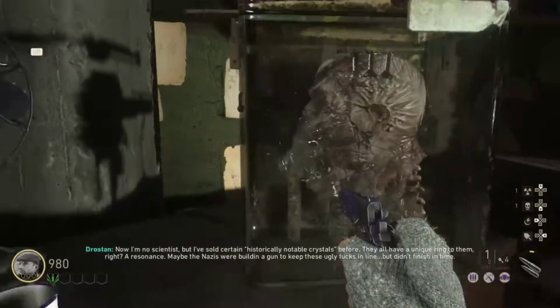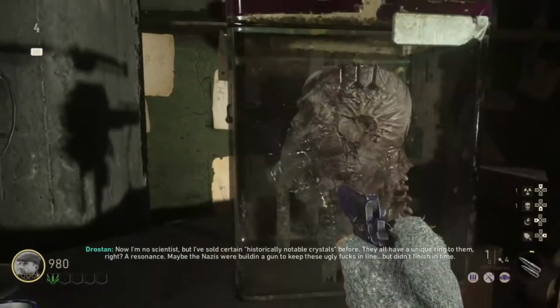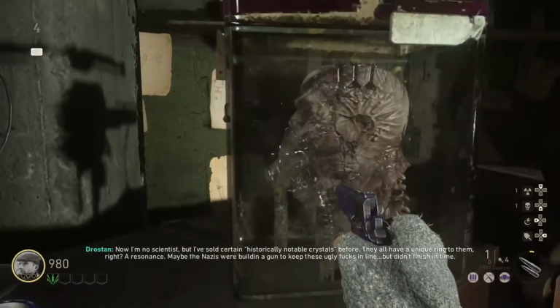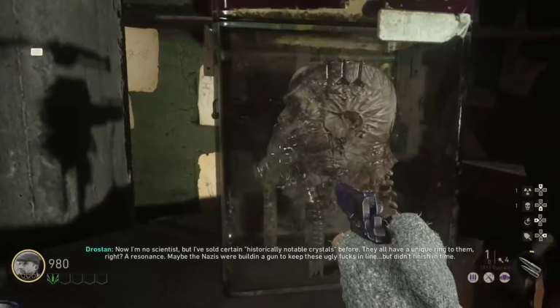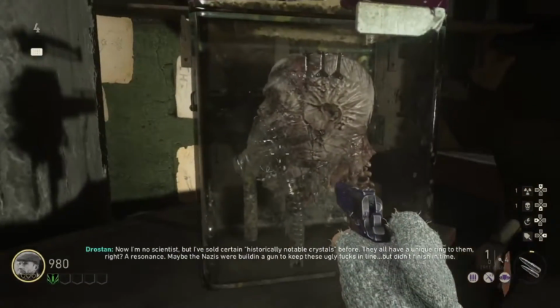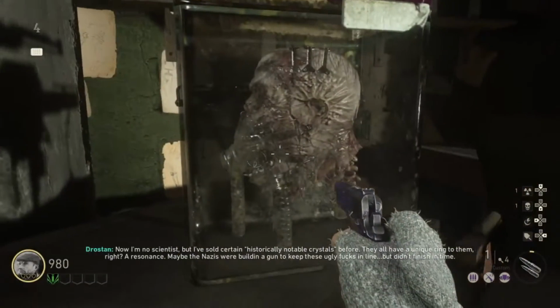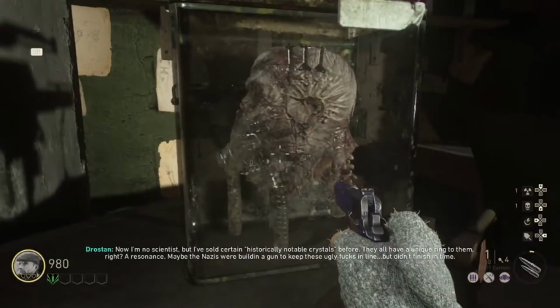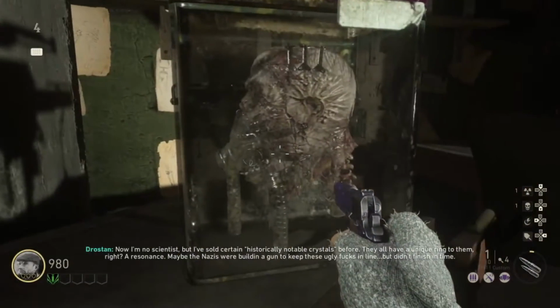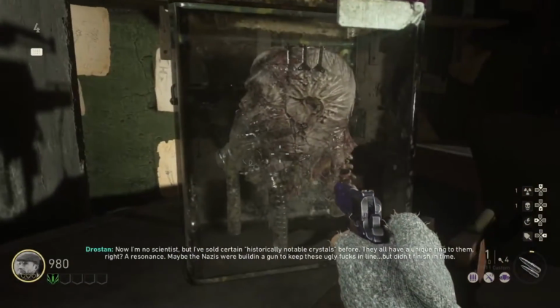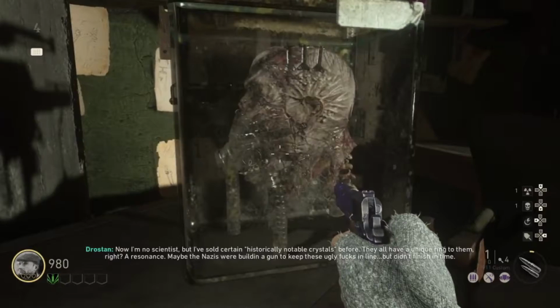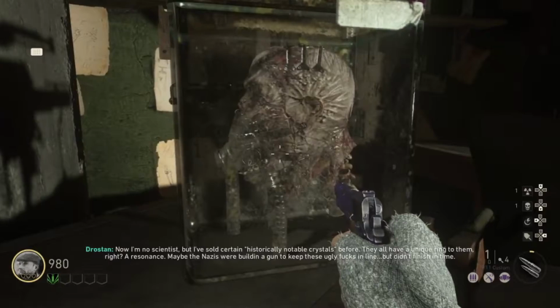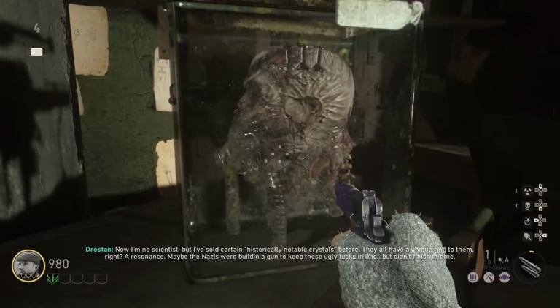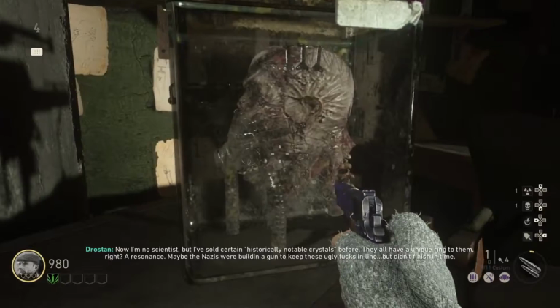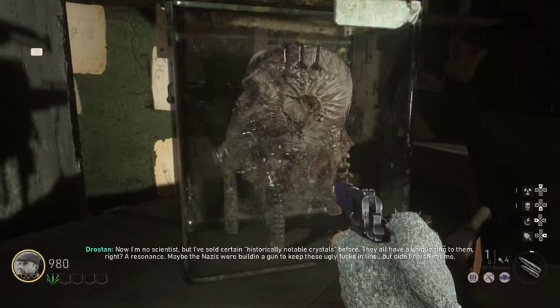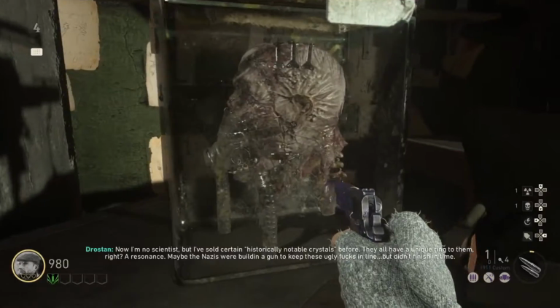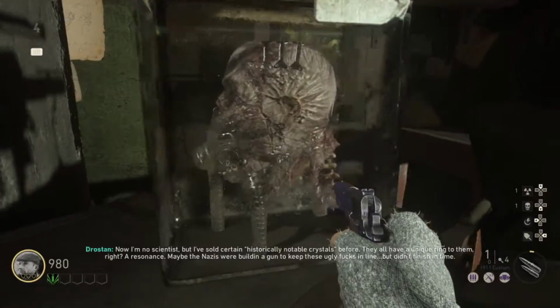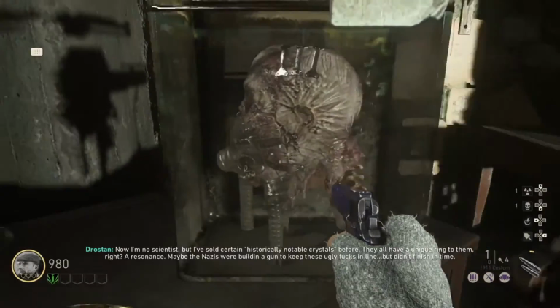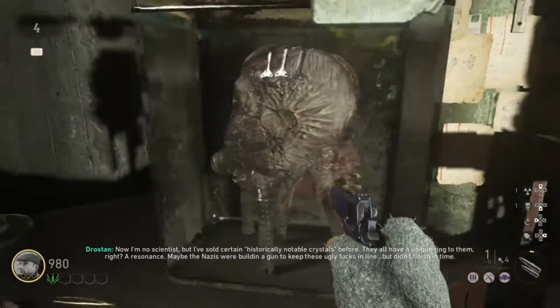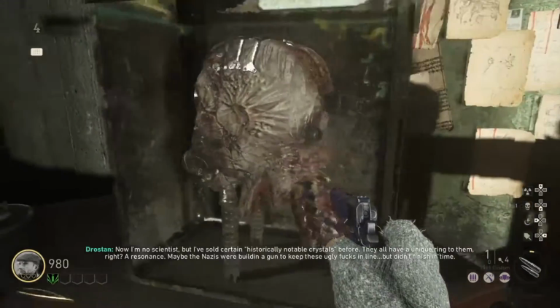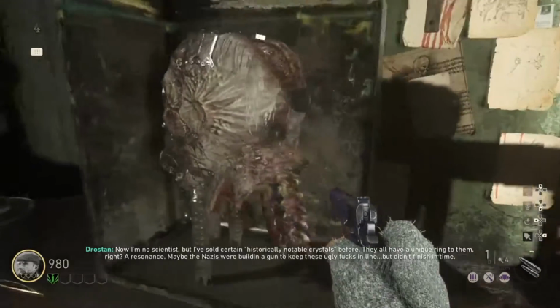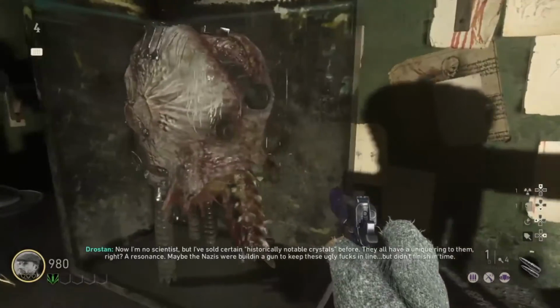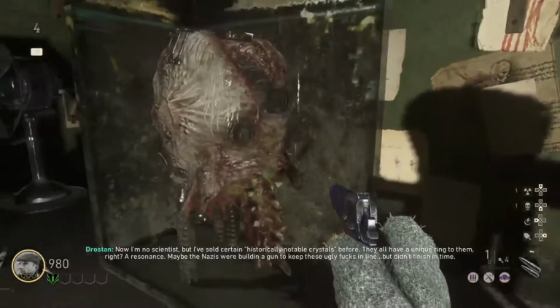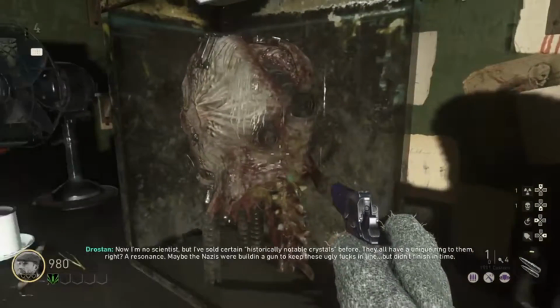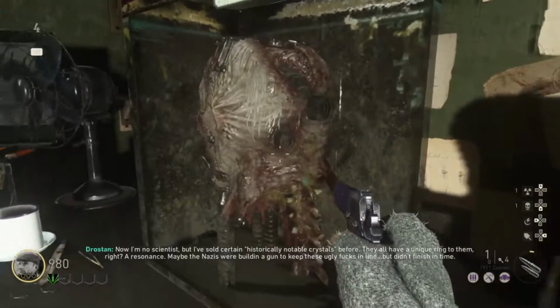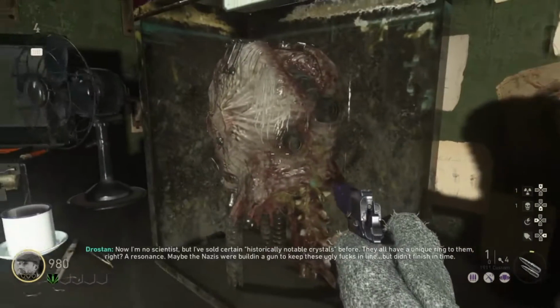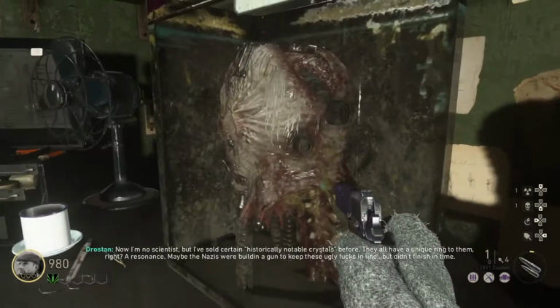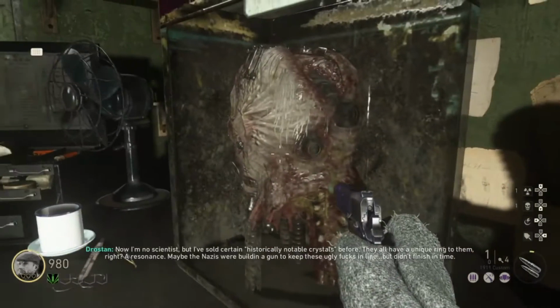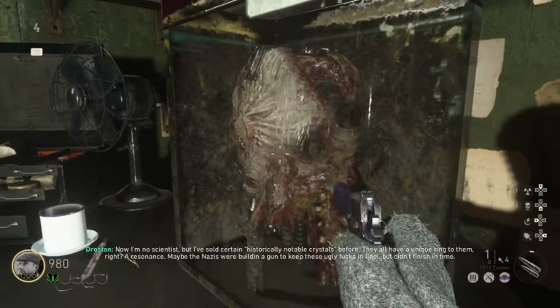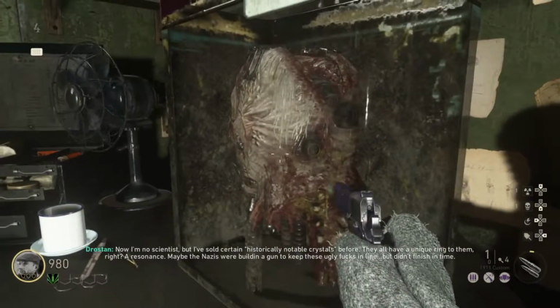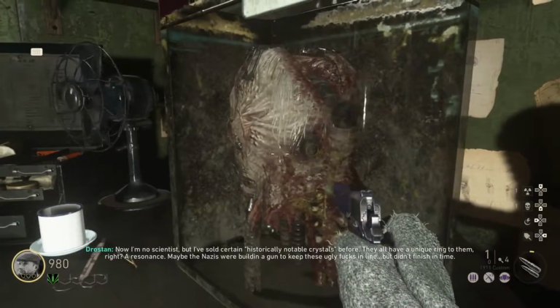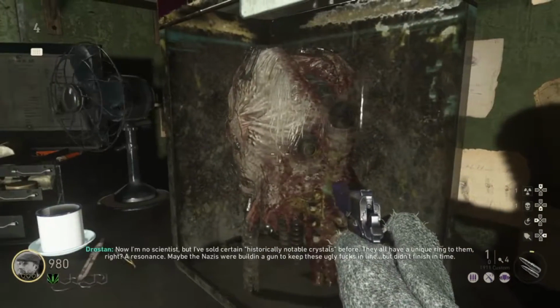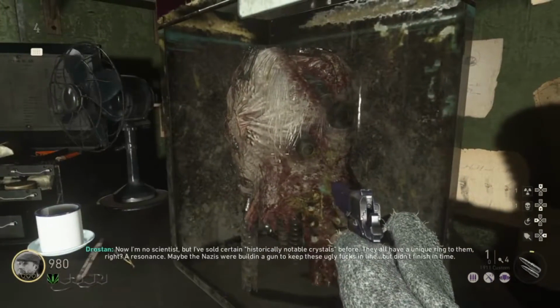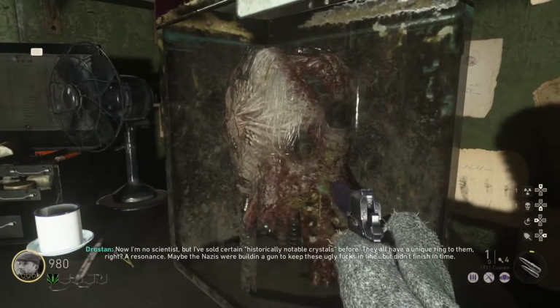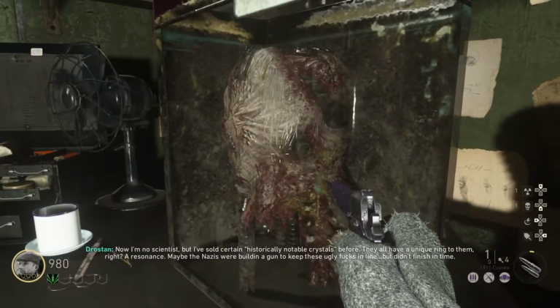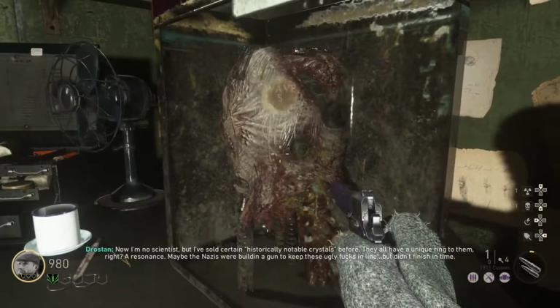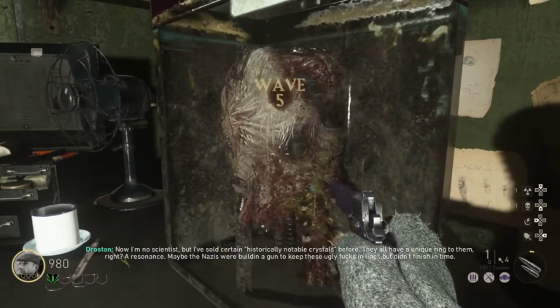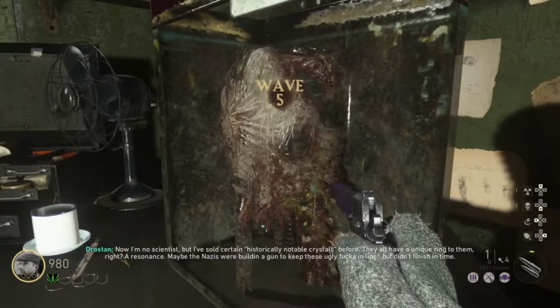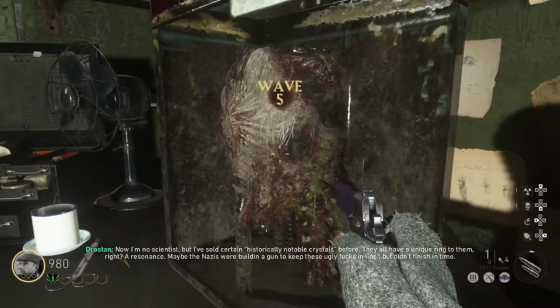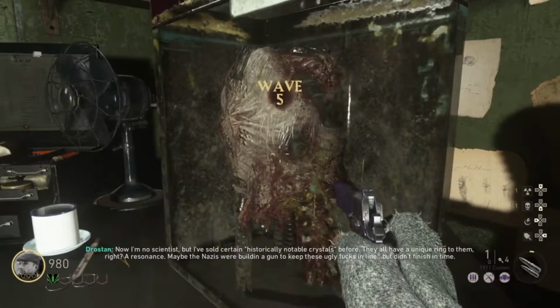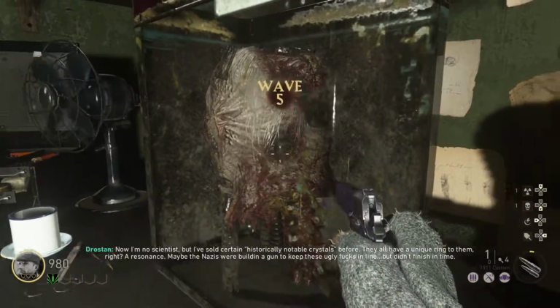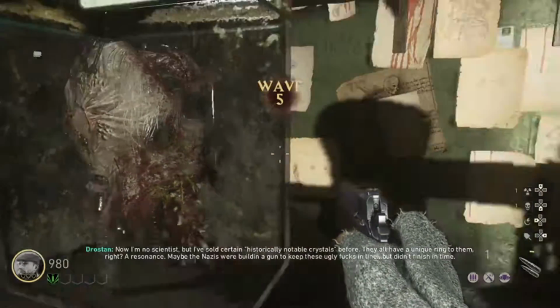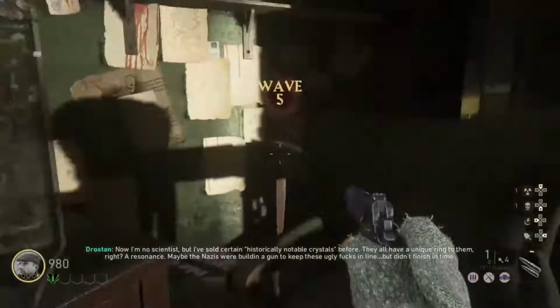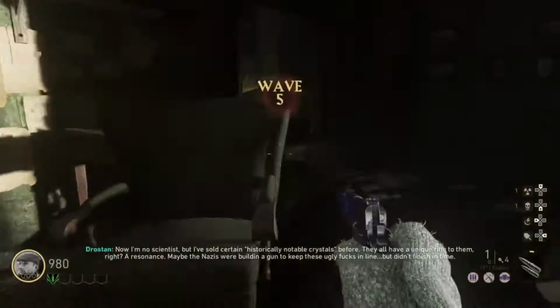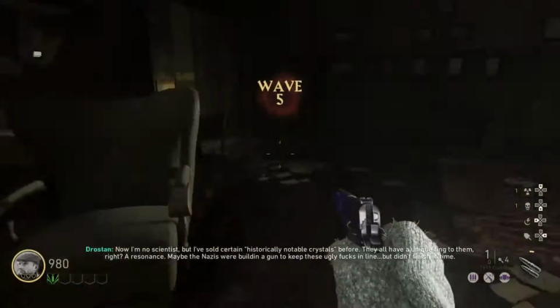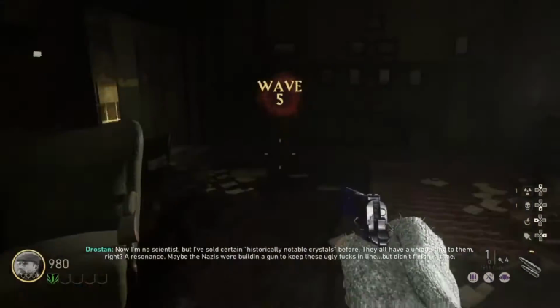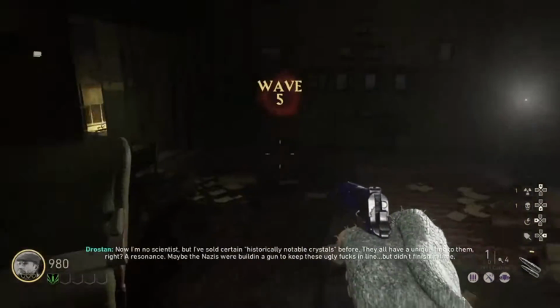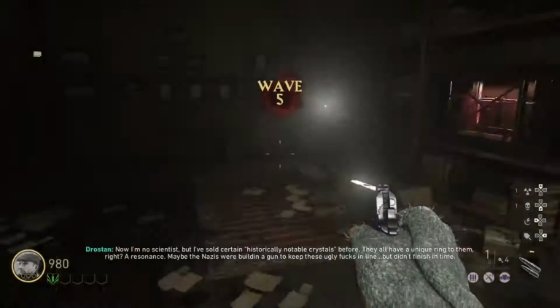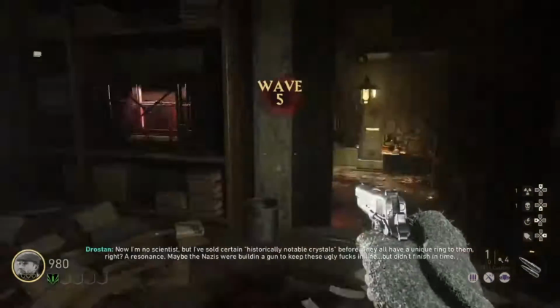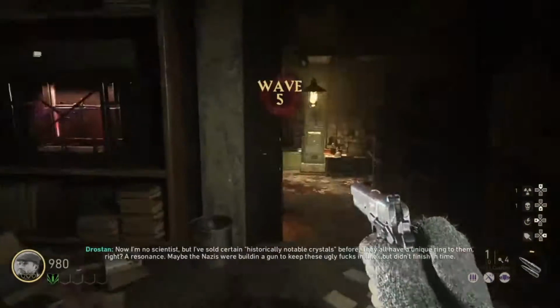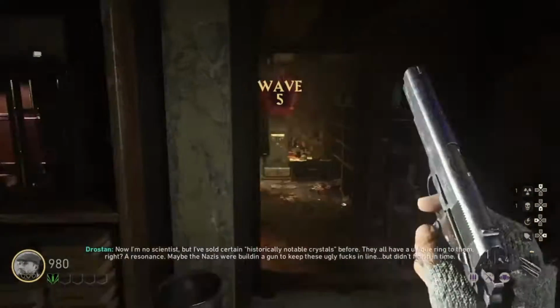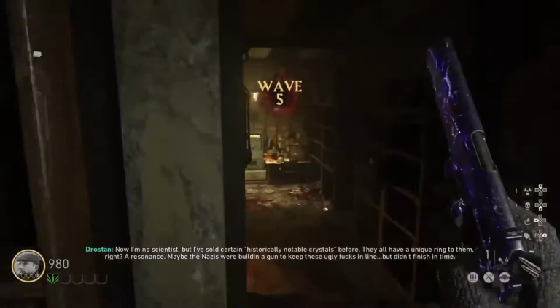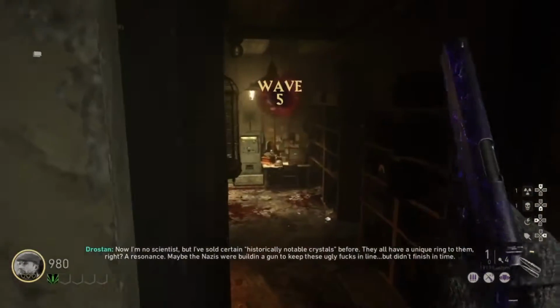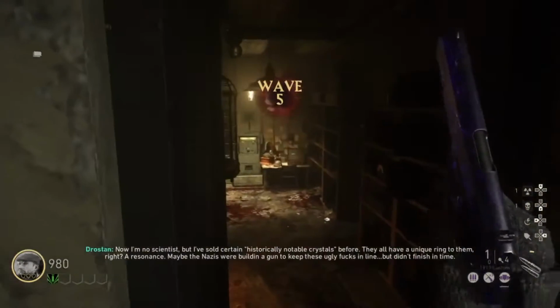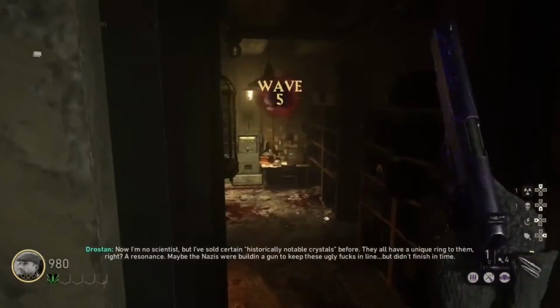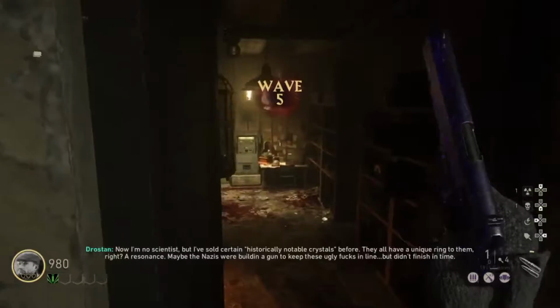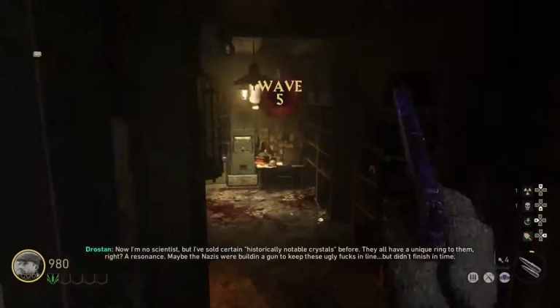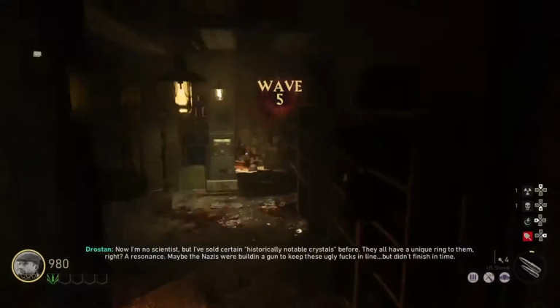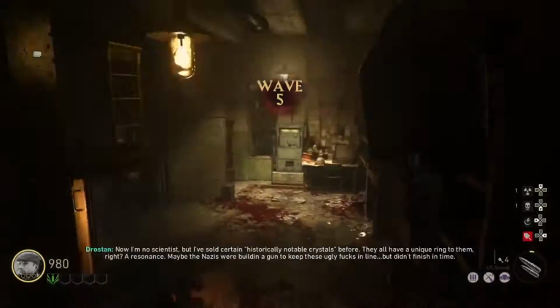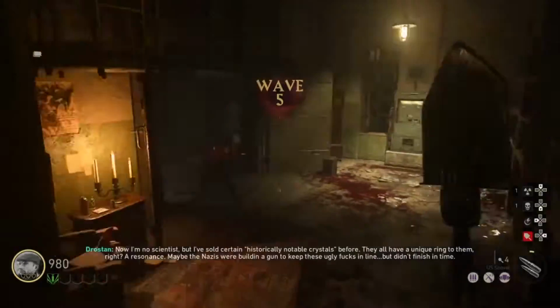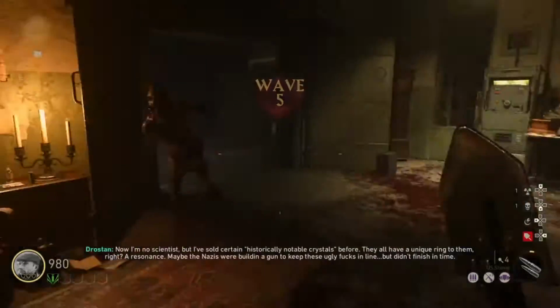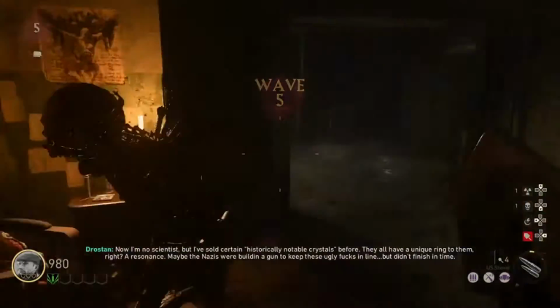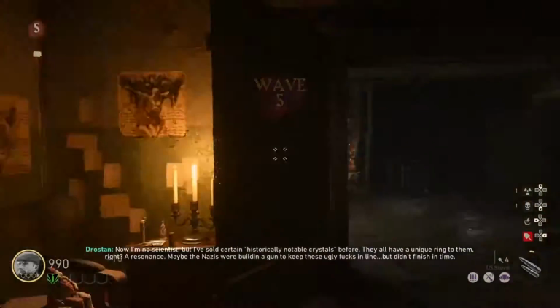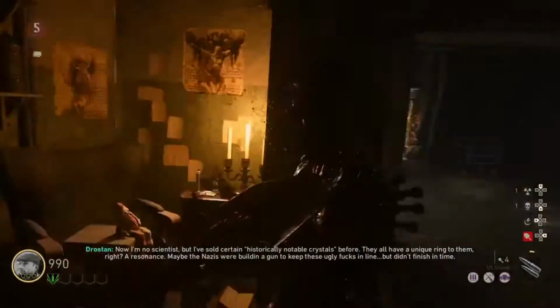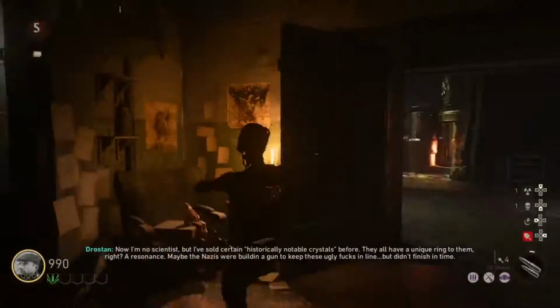Round five, just melee all of the decayed runners. You should have enough to open the next door and go through the tube.